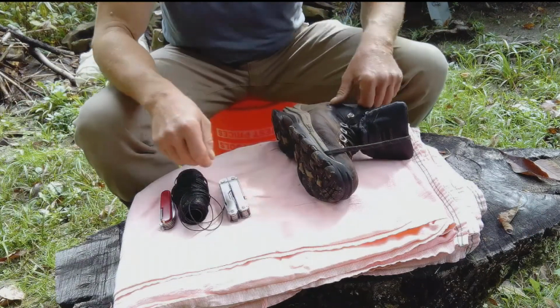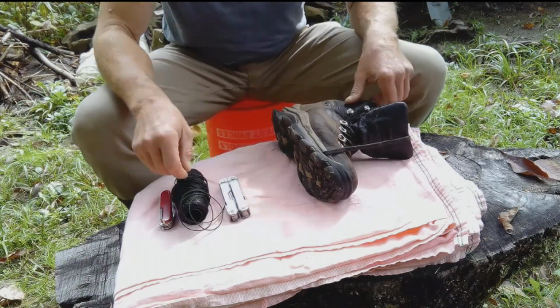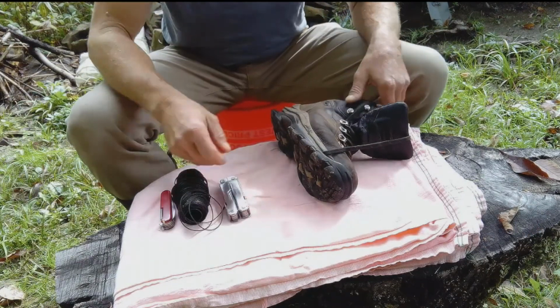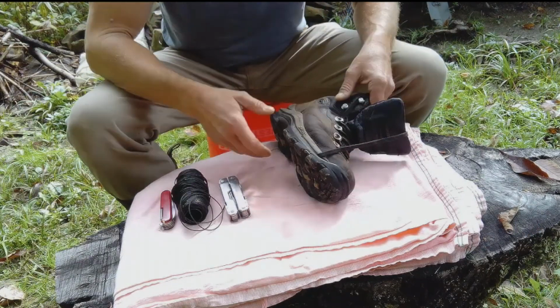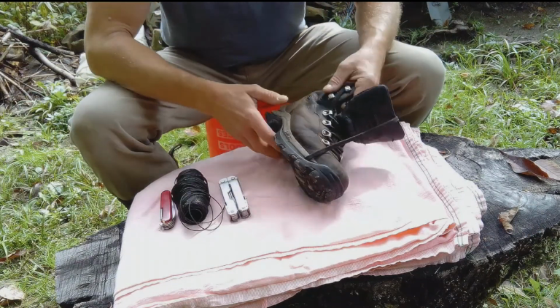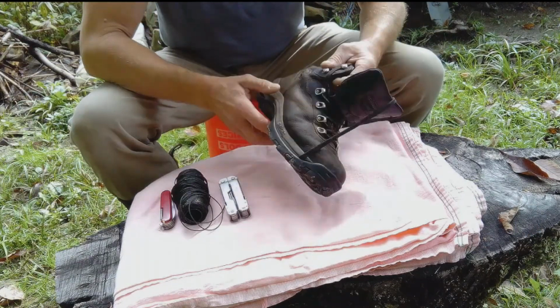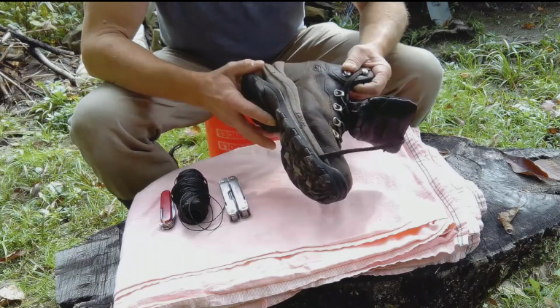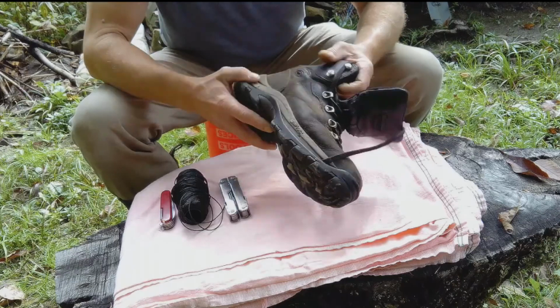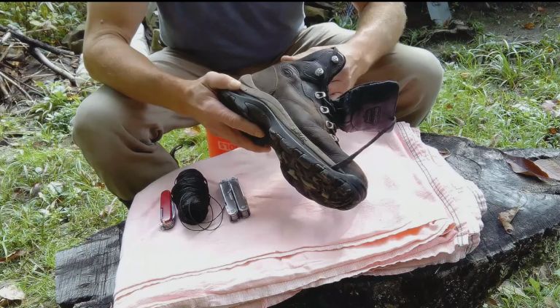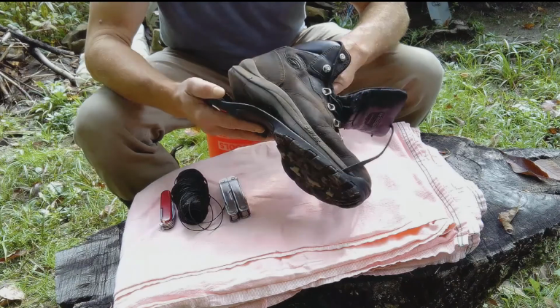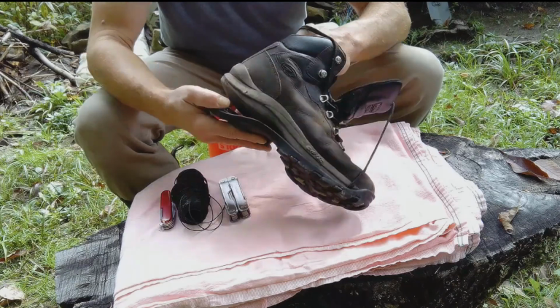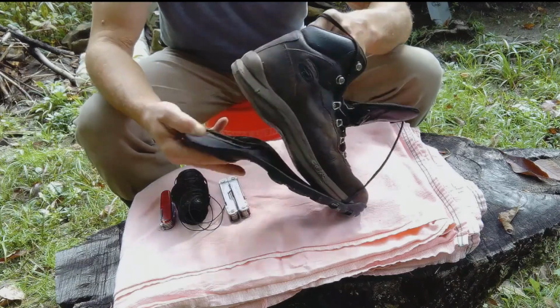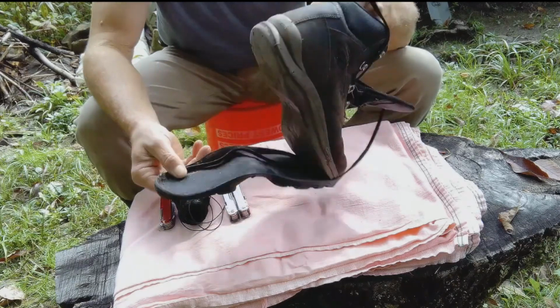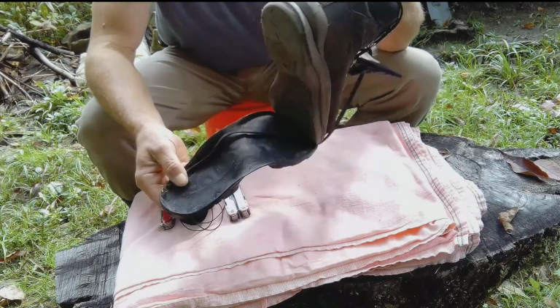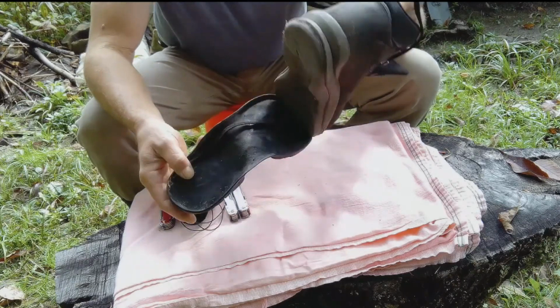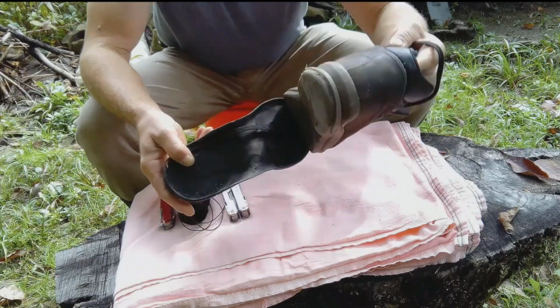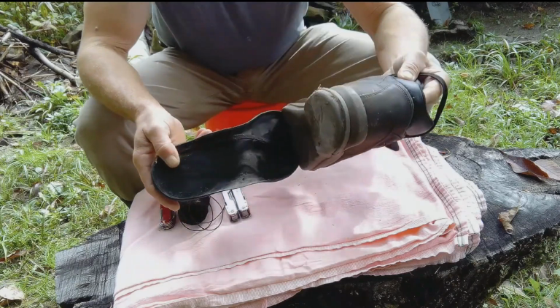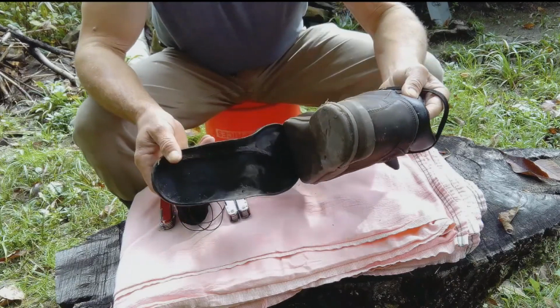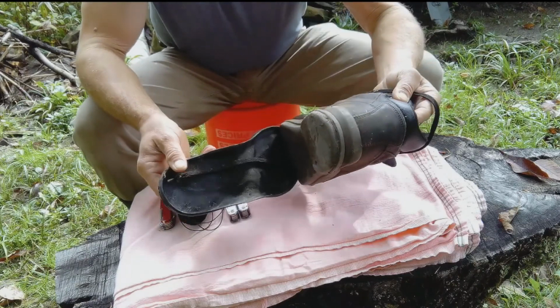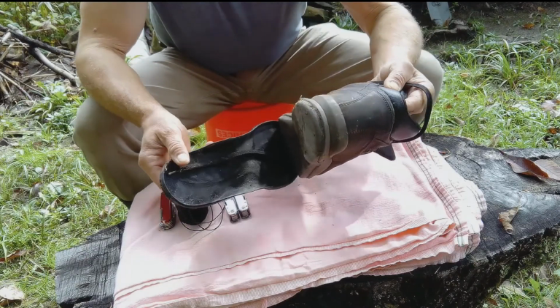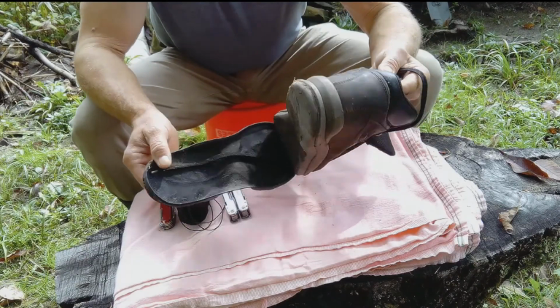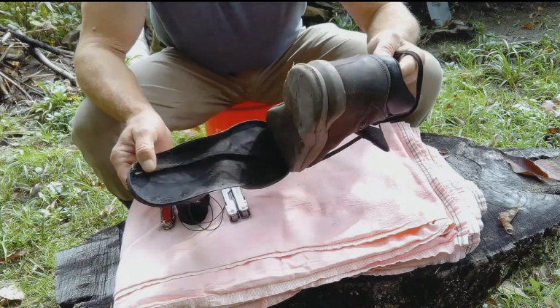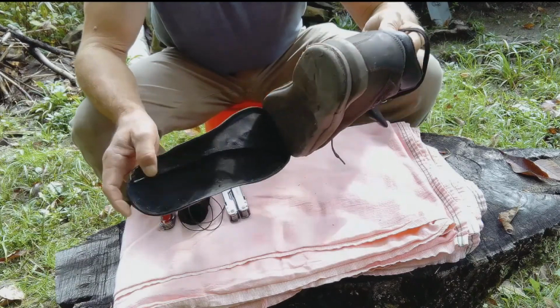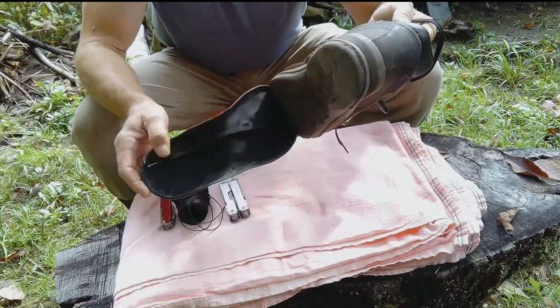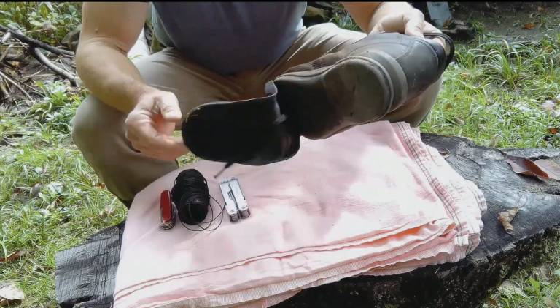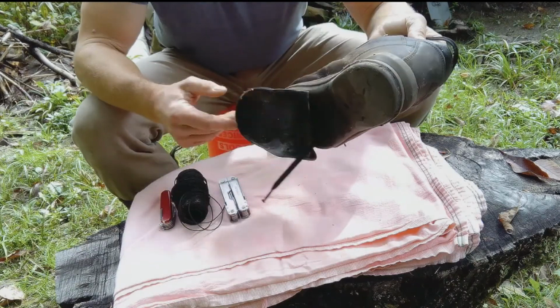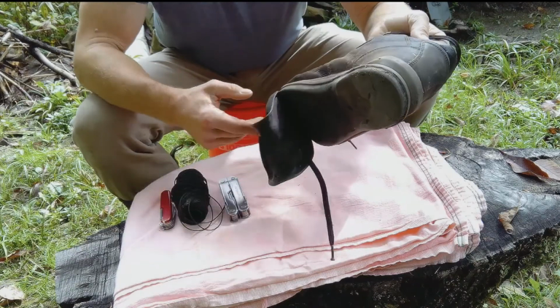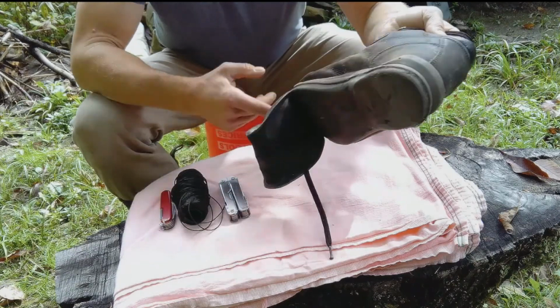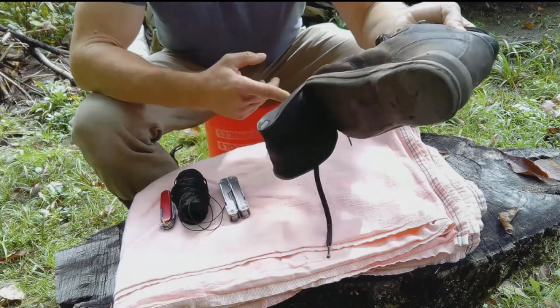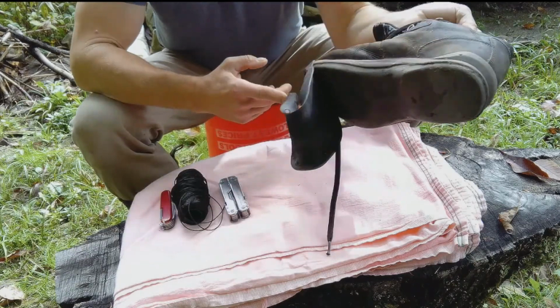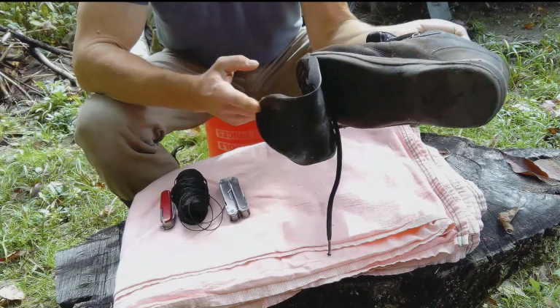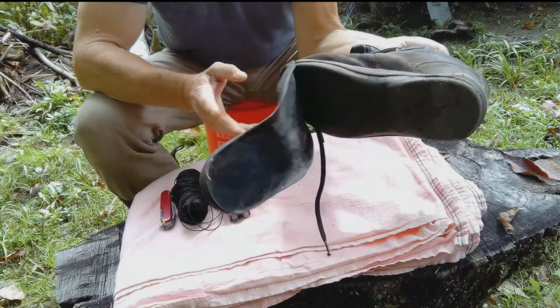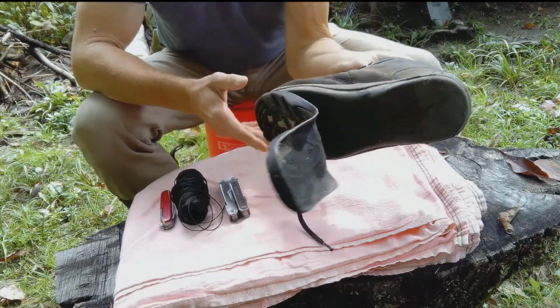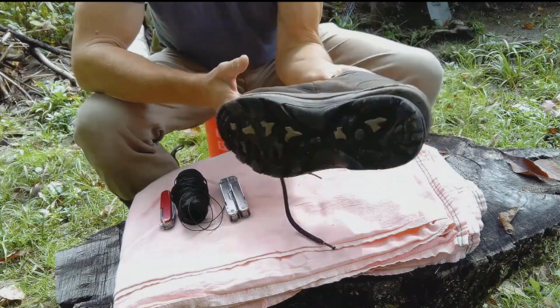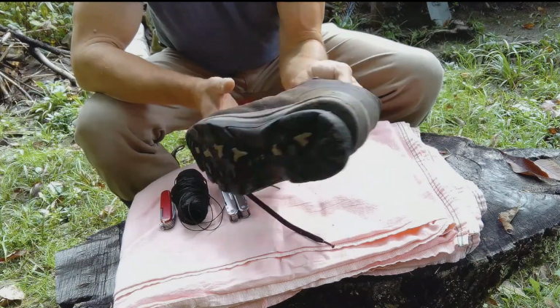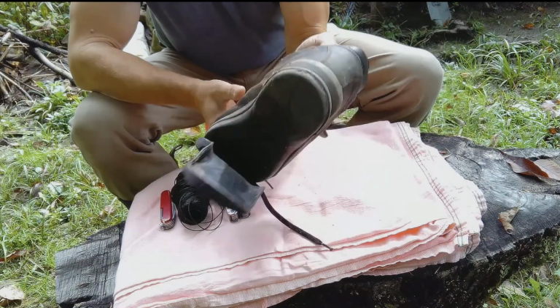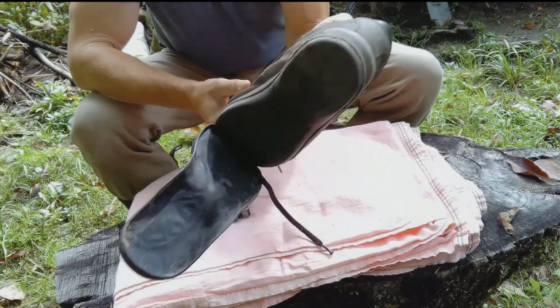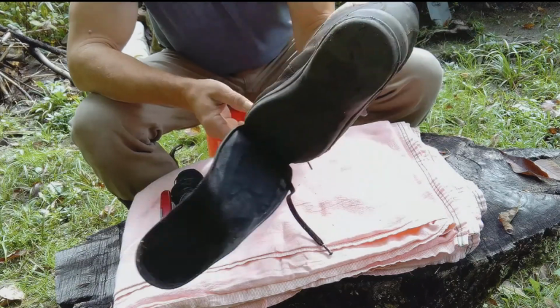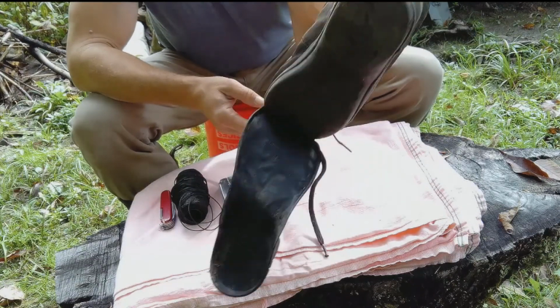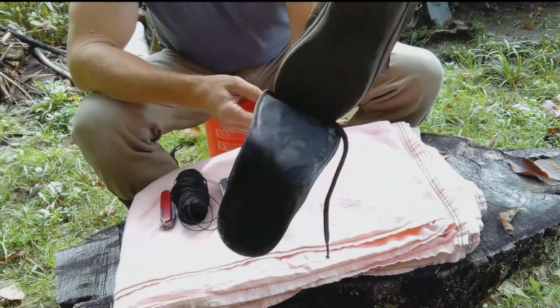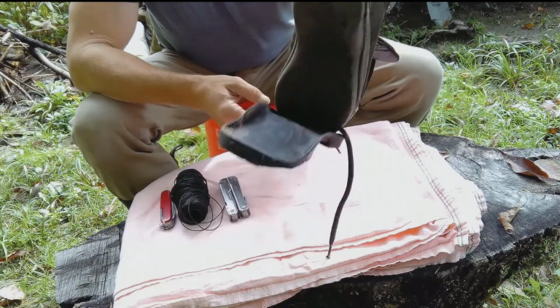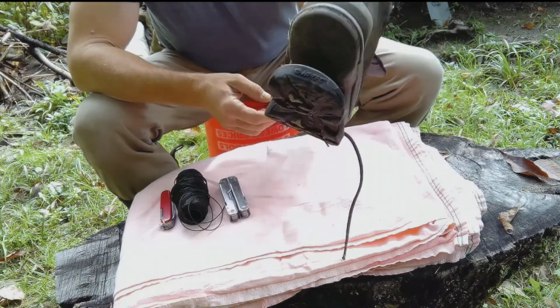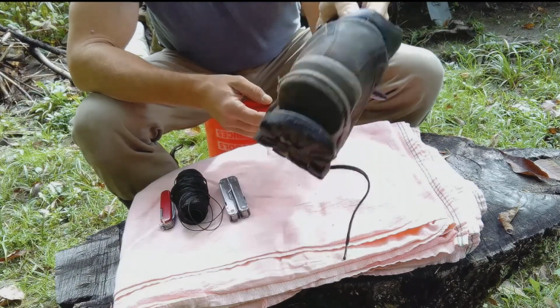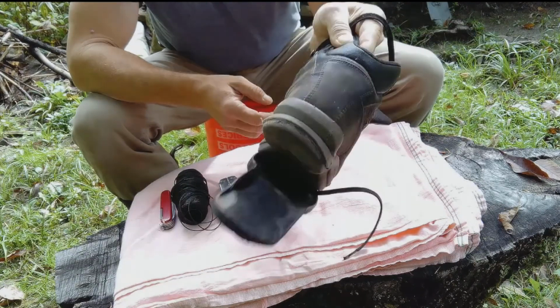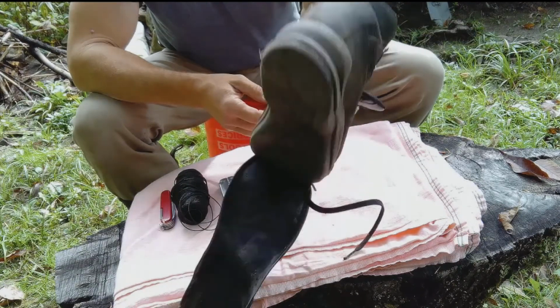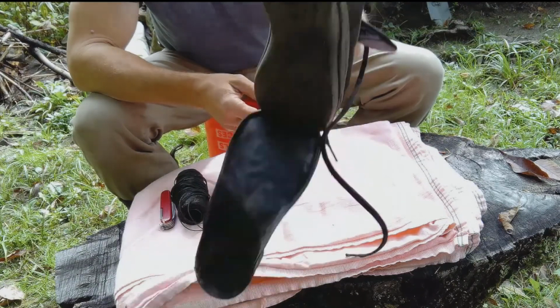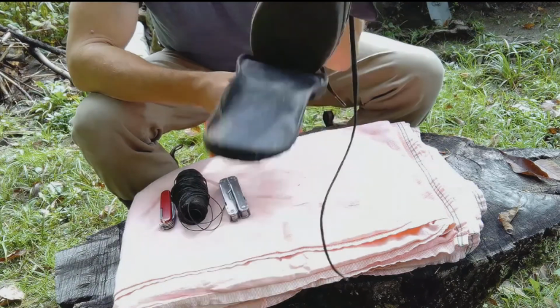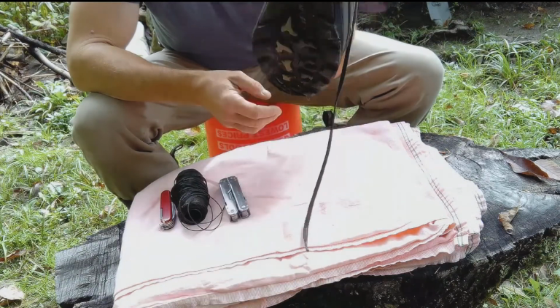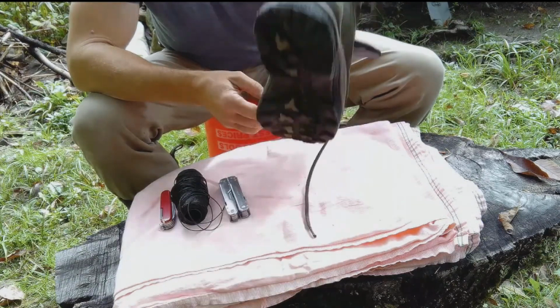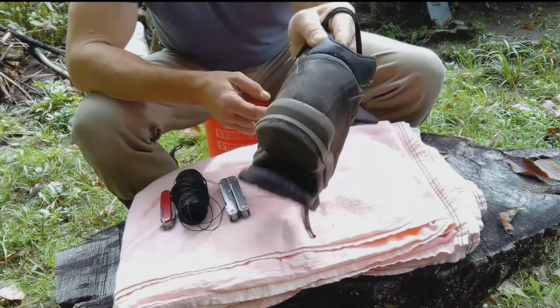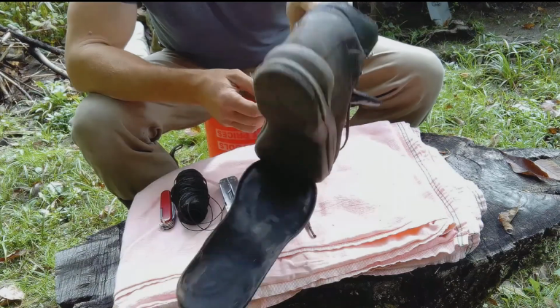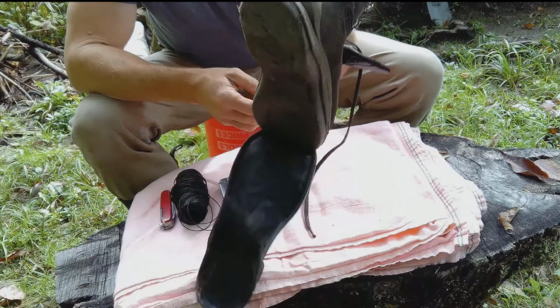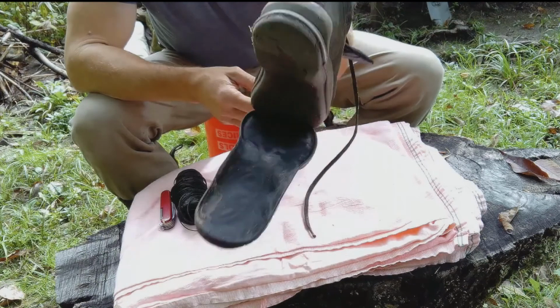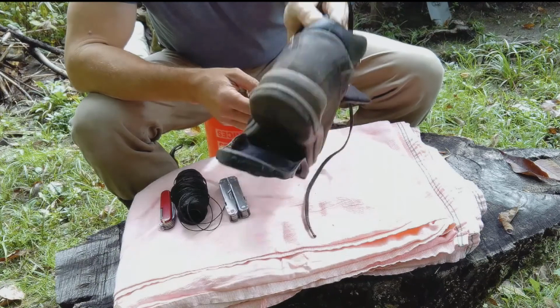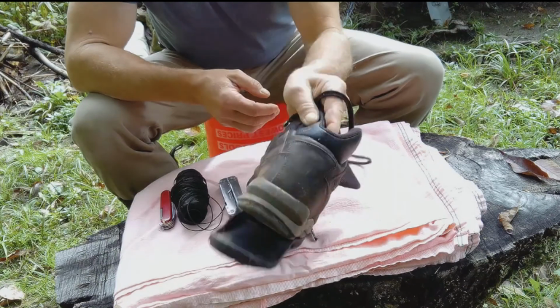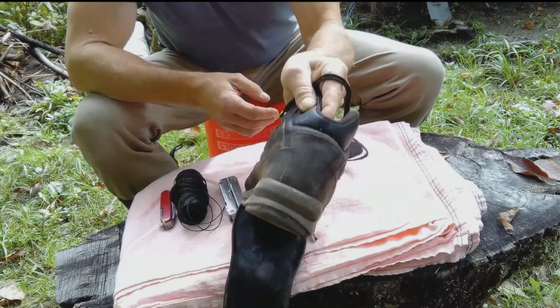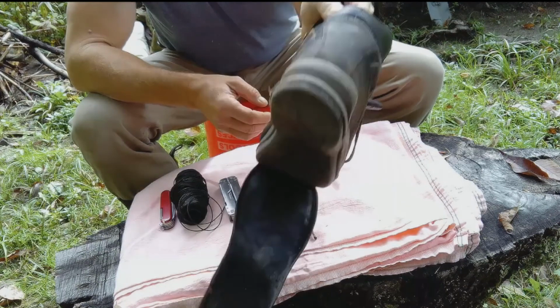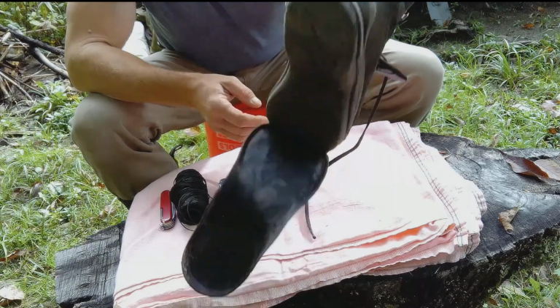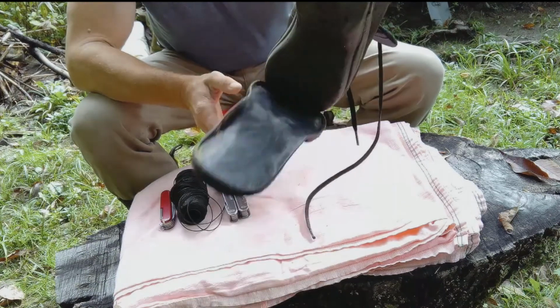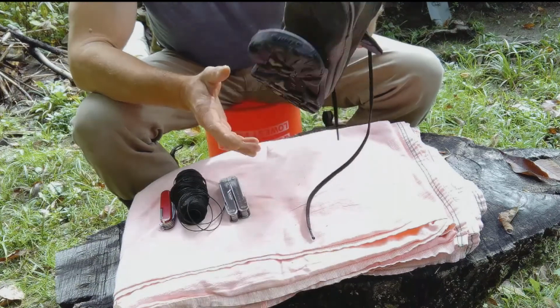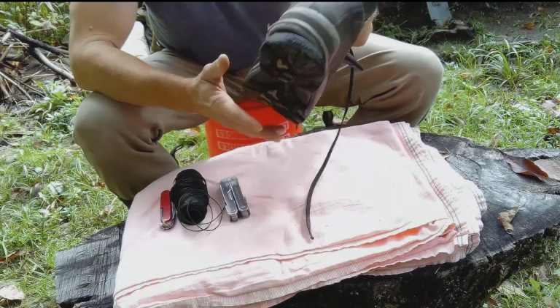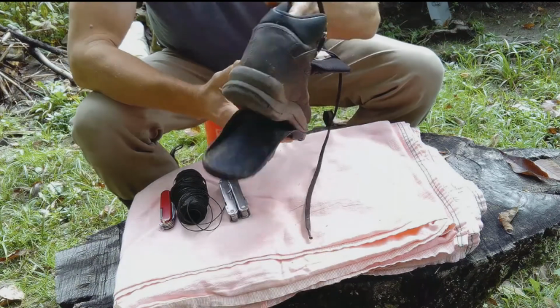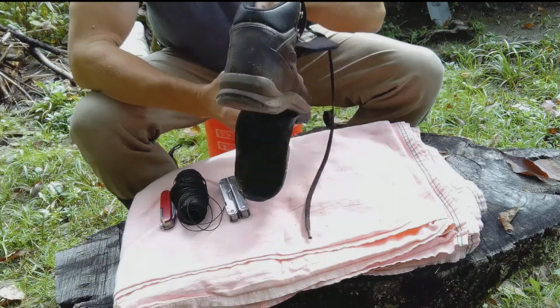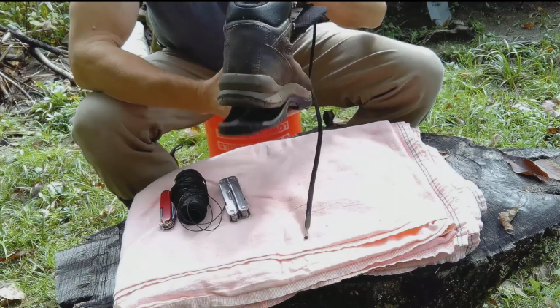Okay, so I removed my stitches and now we're back to its original issue.